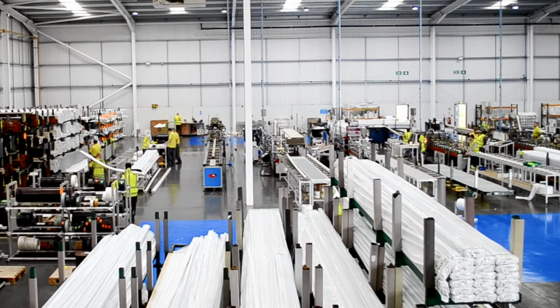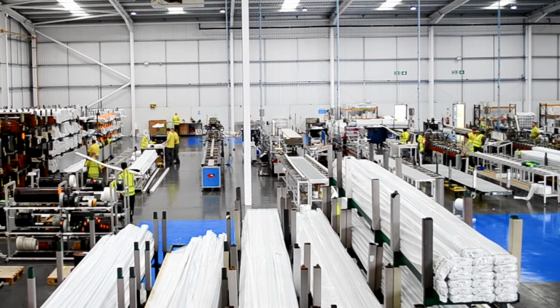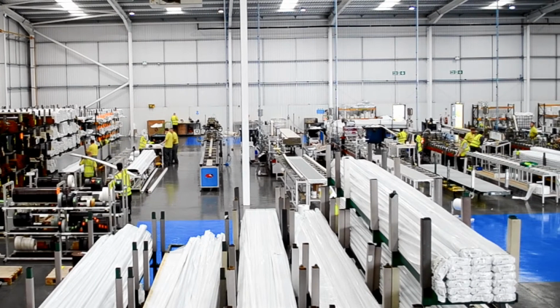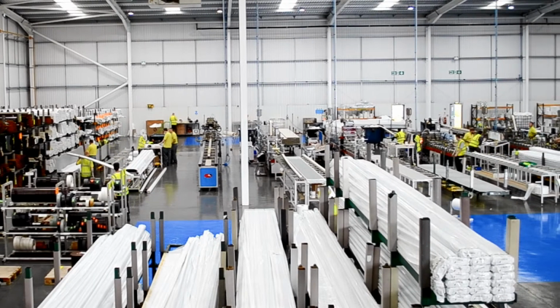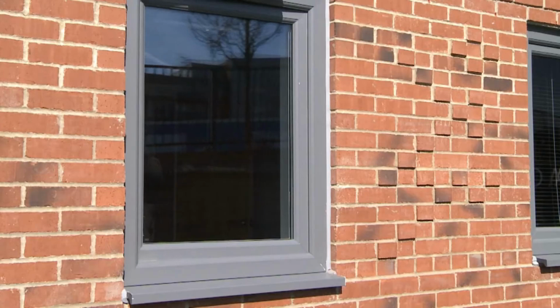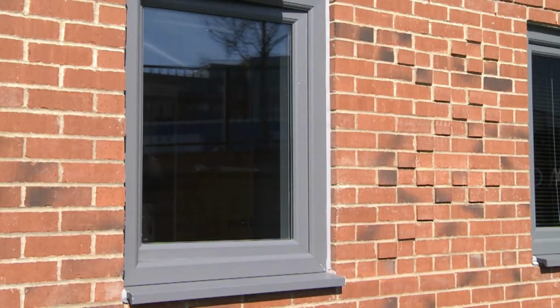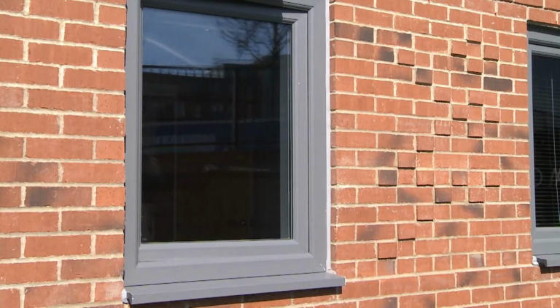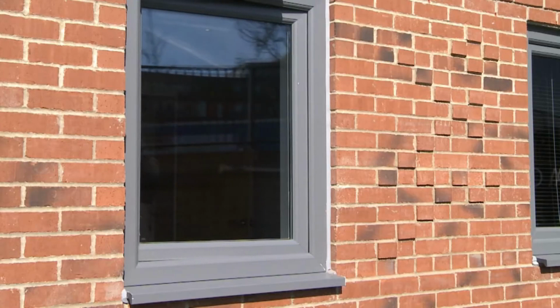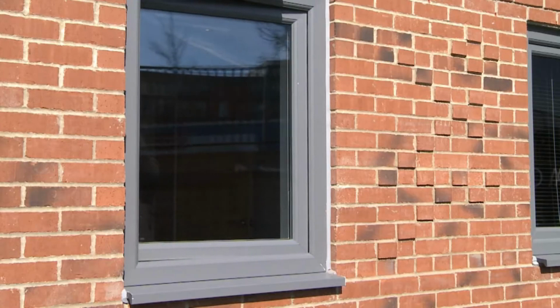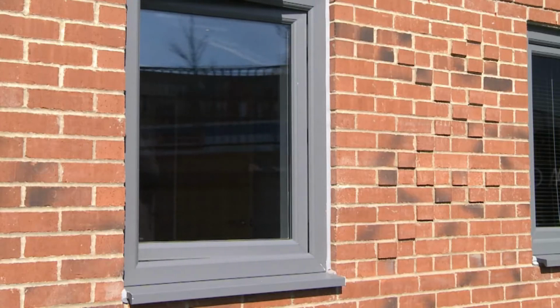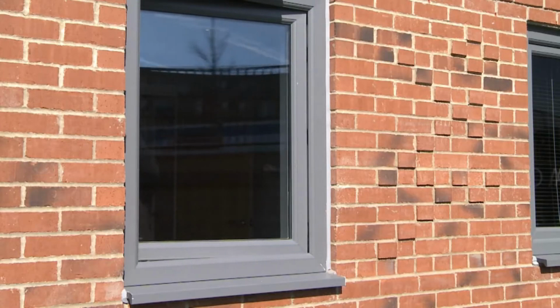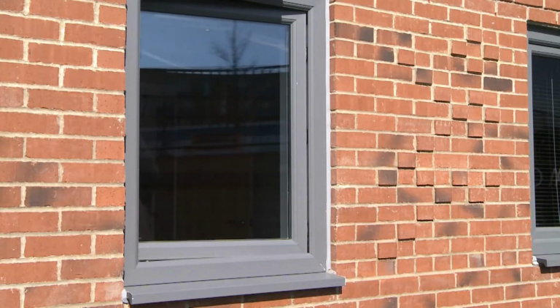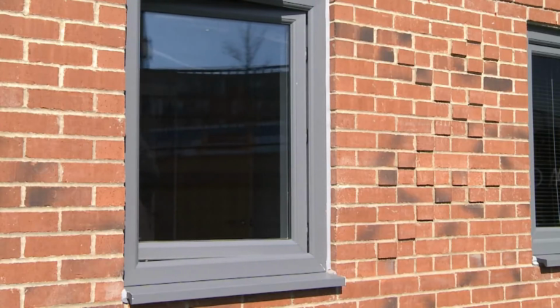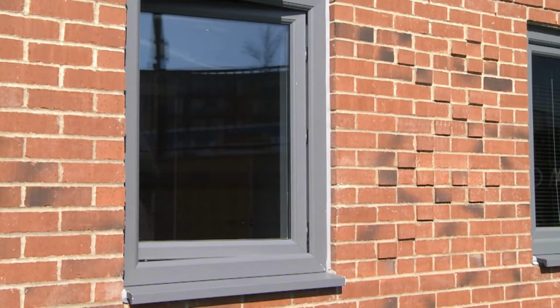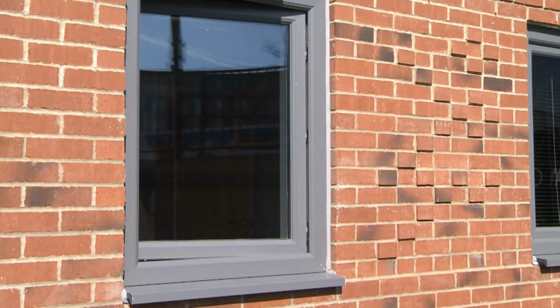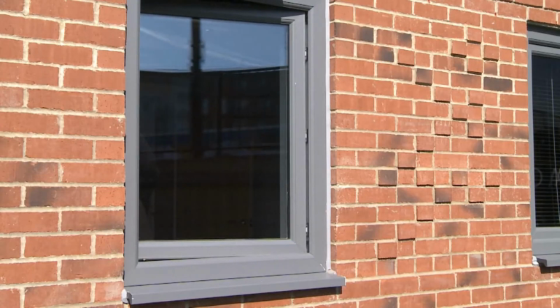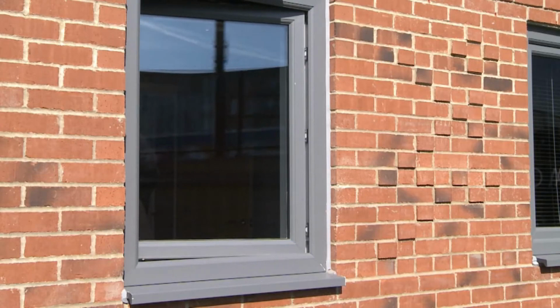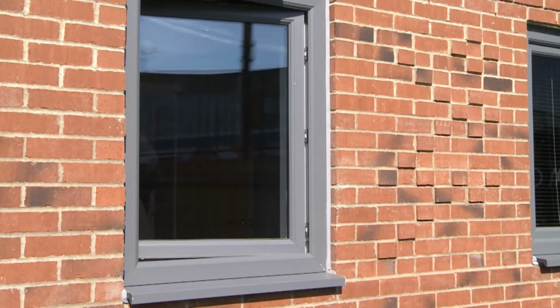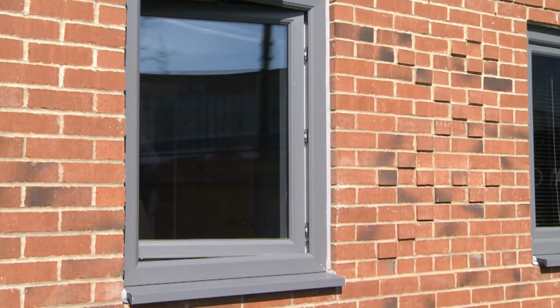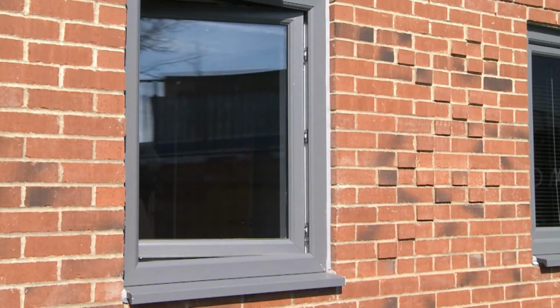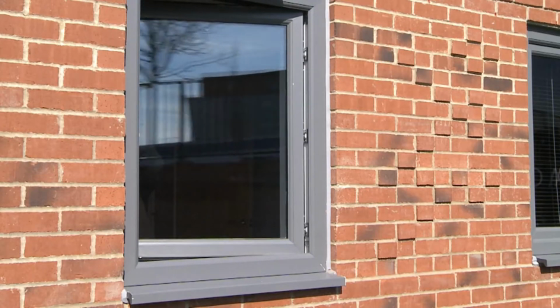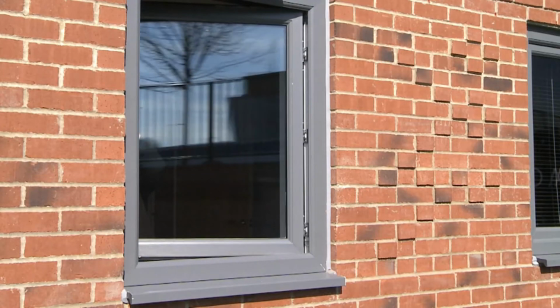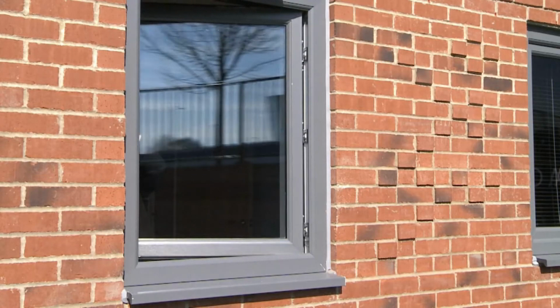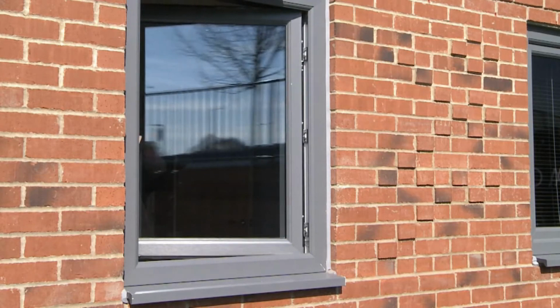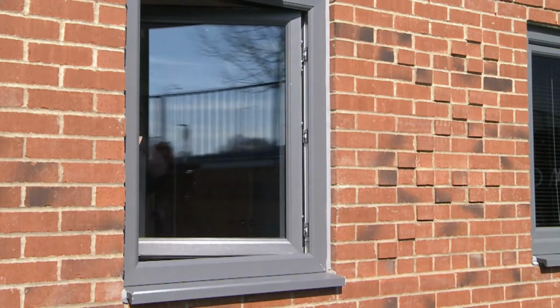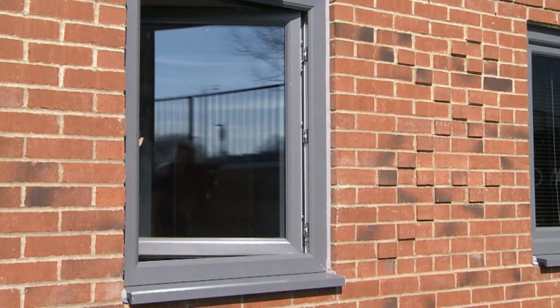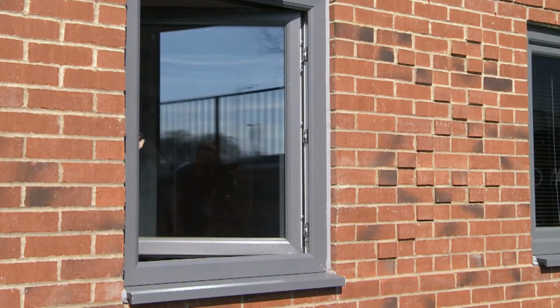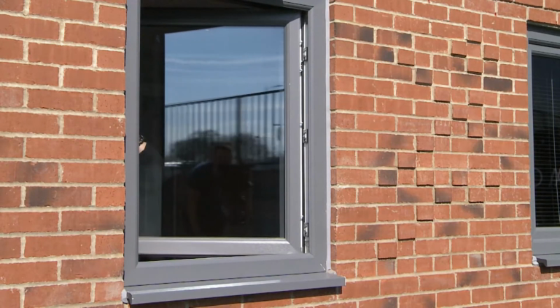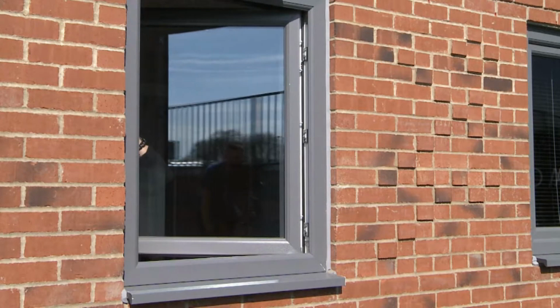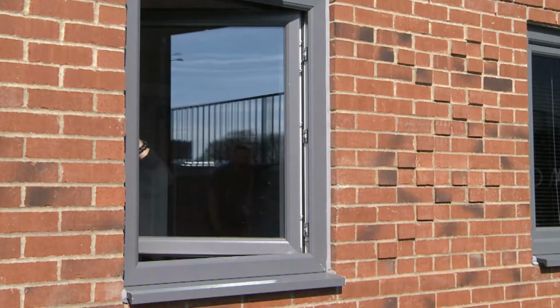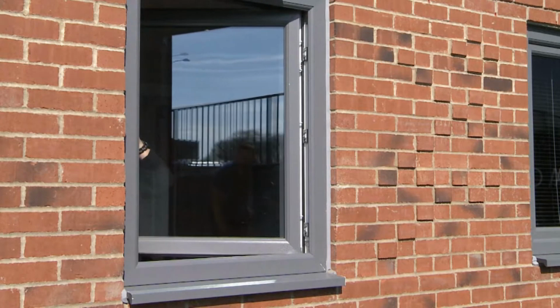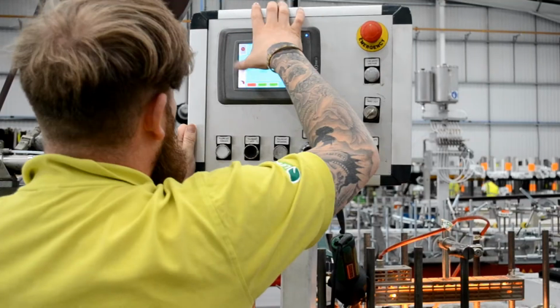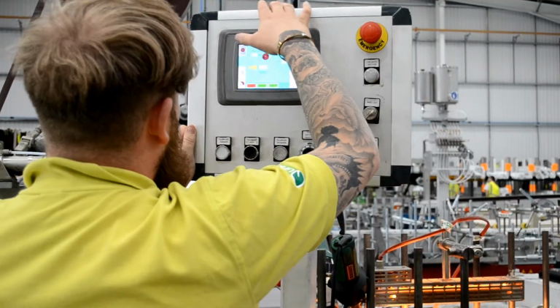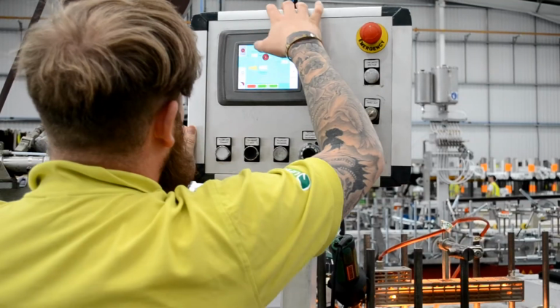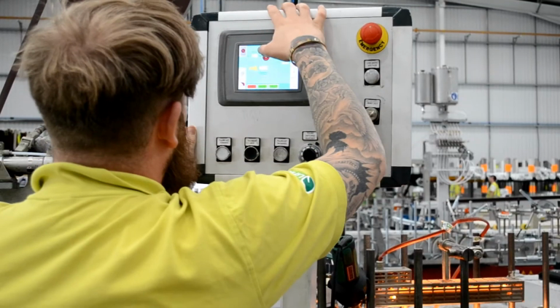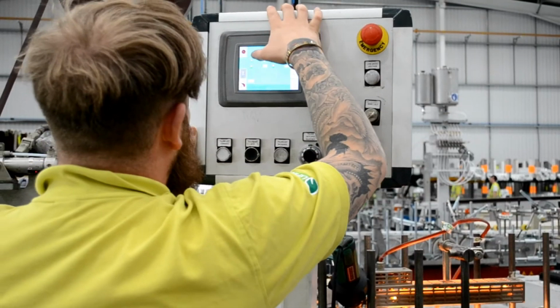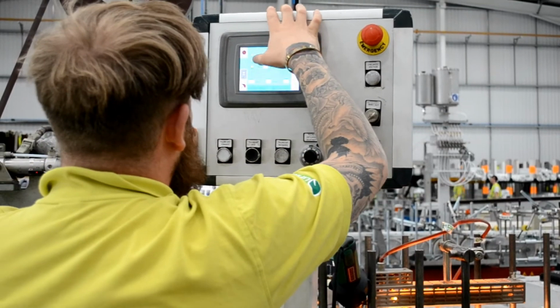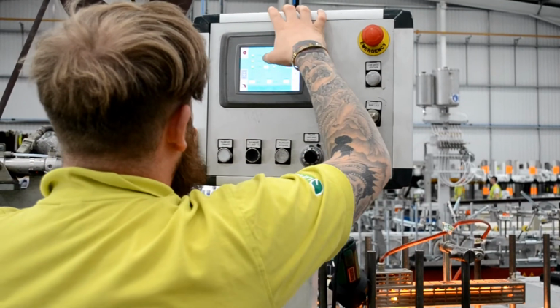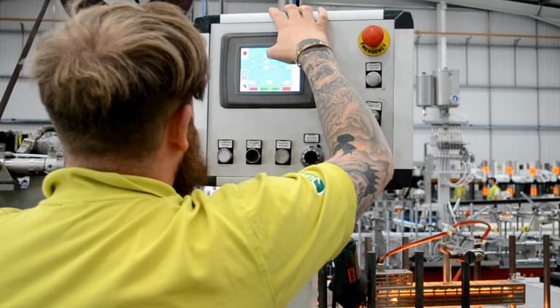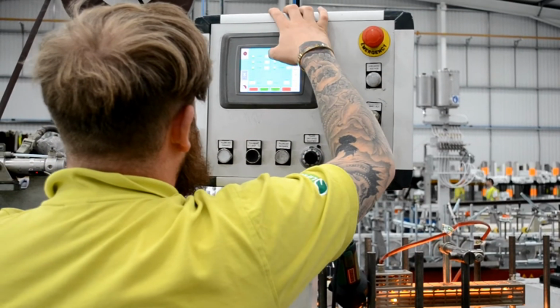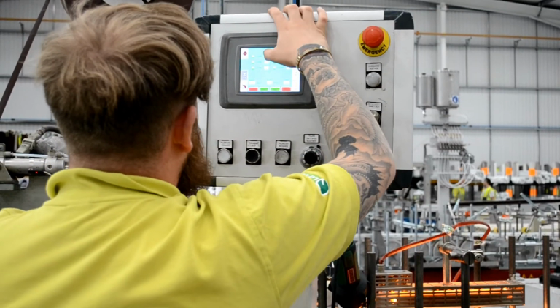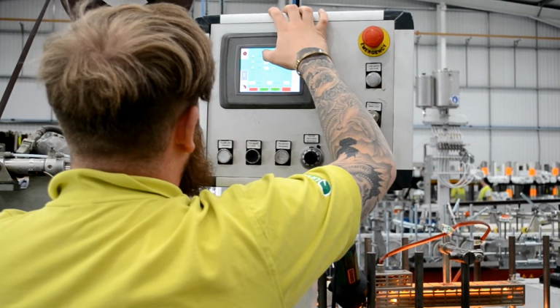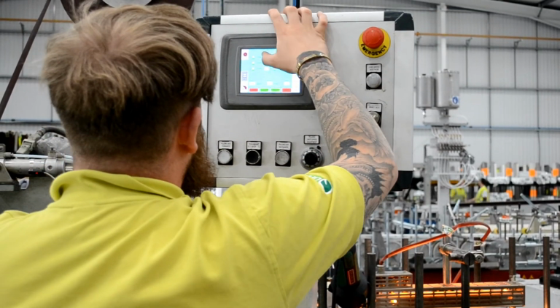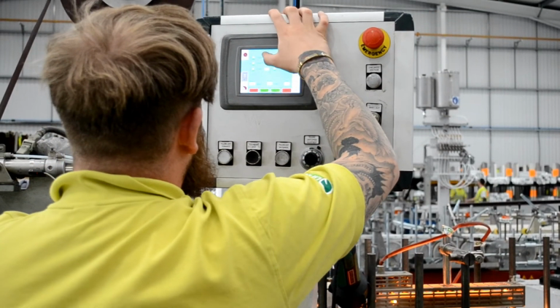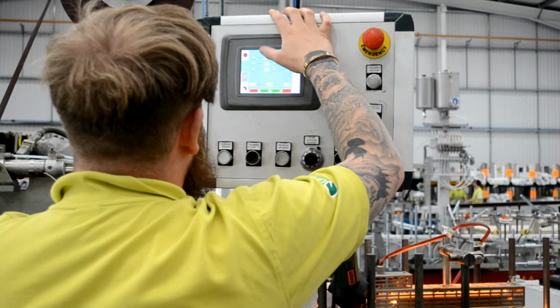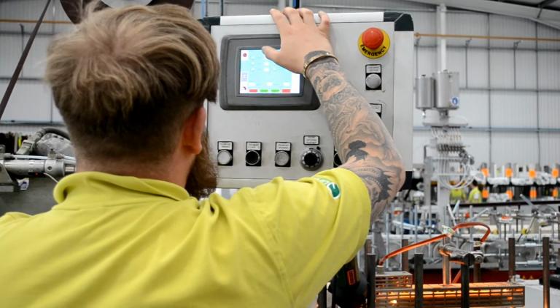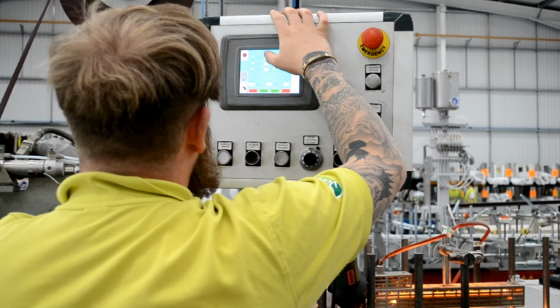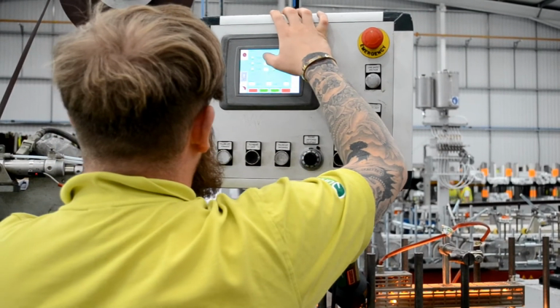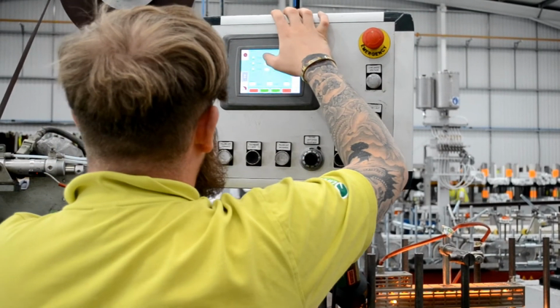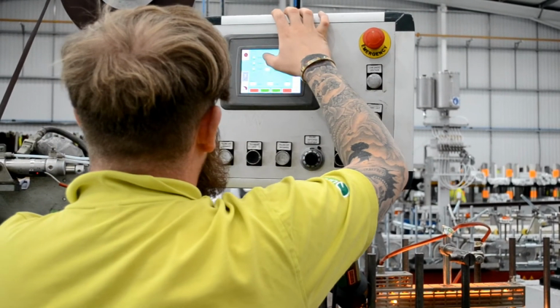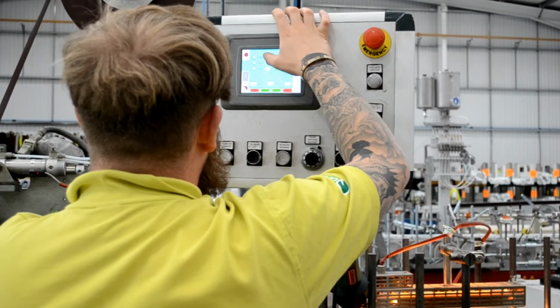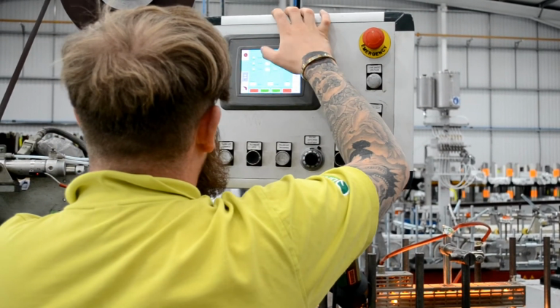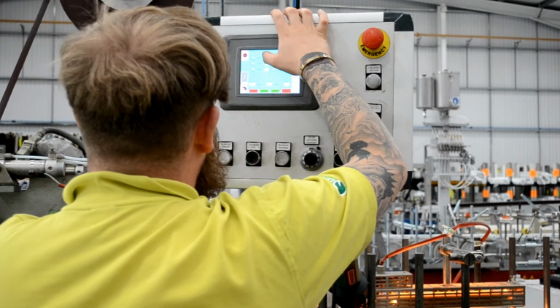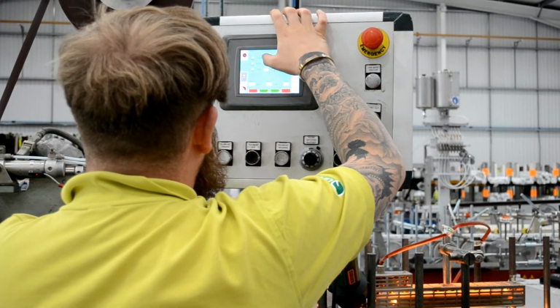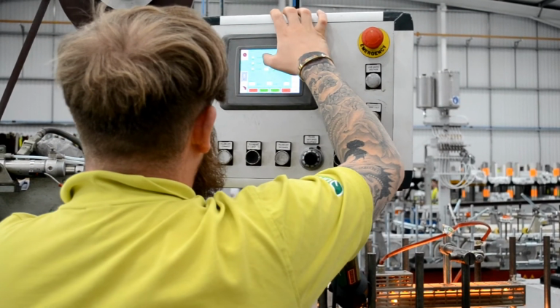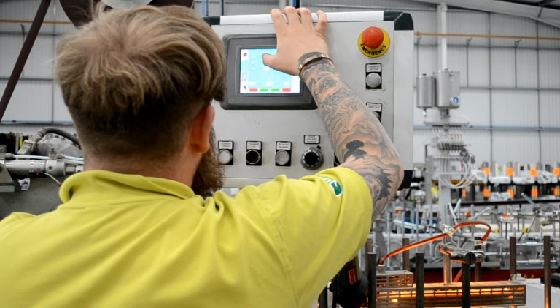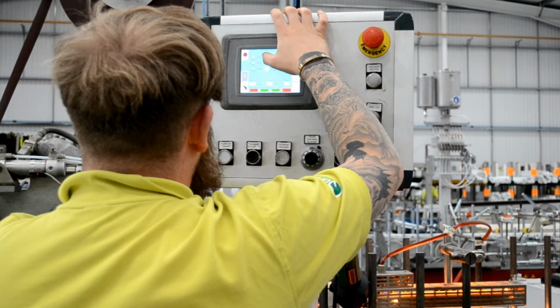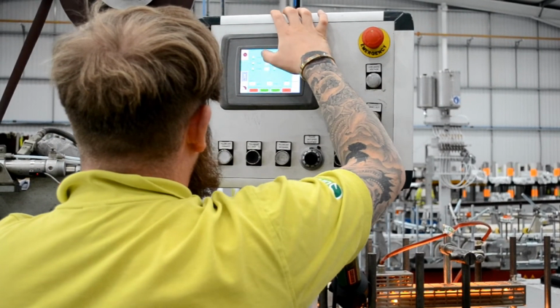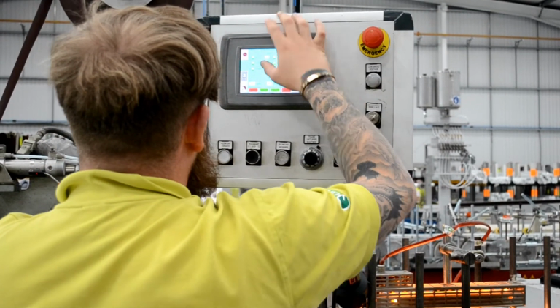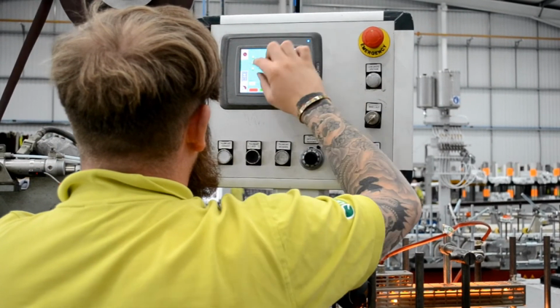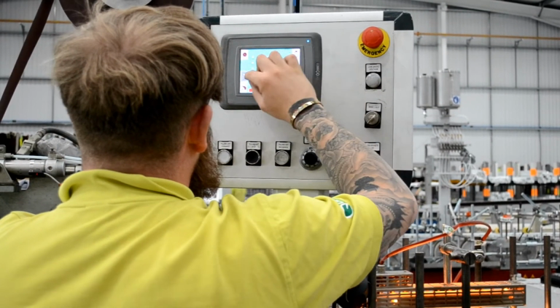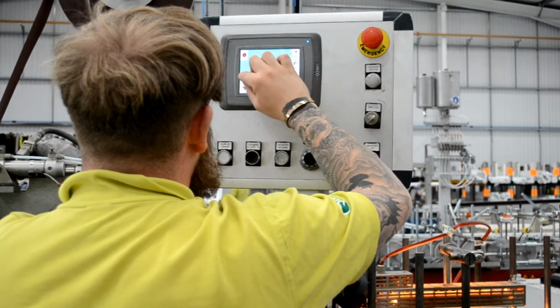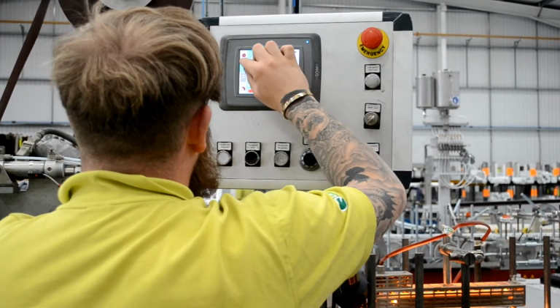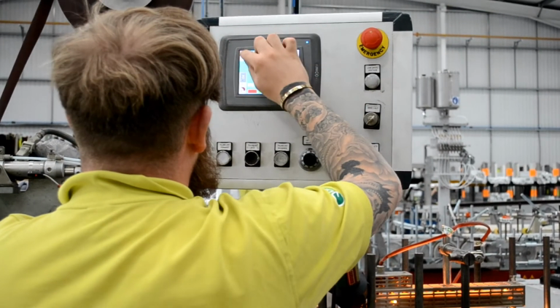Due to an ever-increasing demand for a wider choice of colours, we have a machine purely dedicated to foiling special orders.